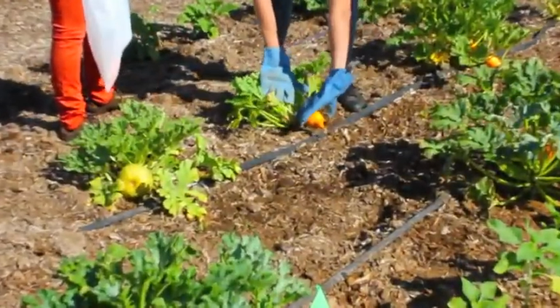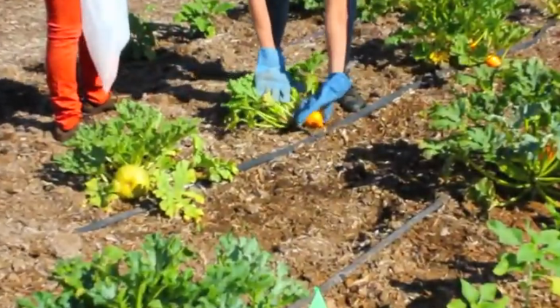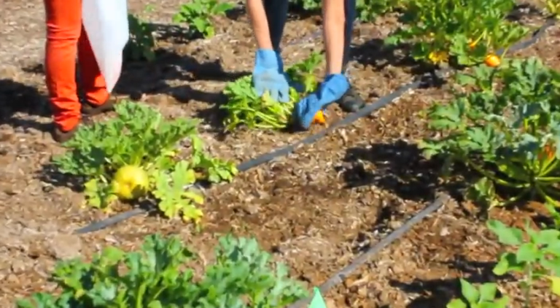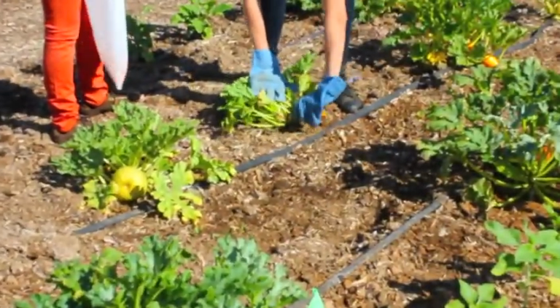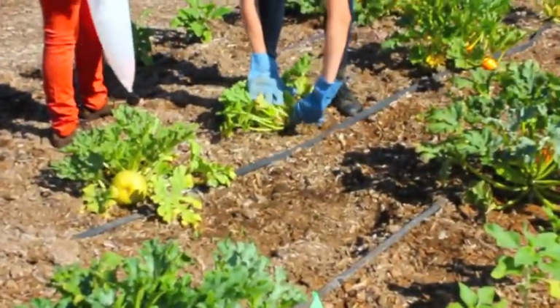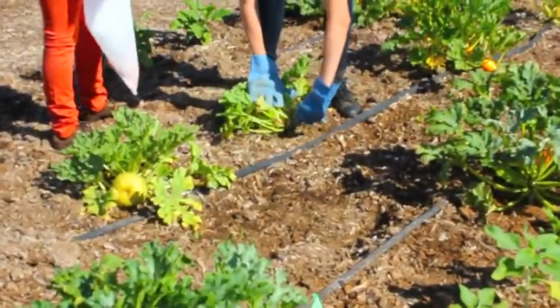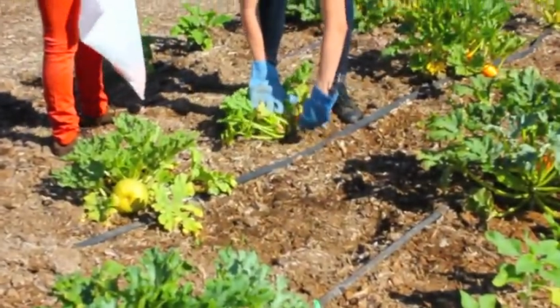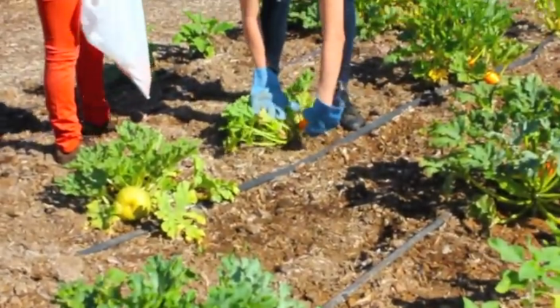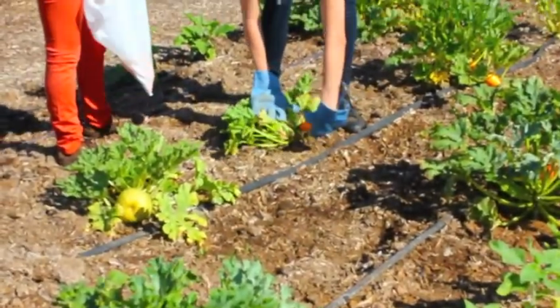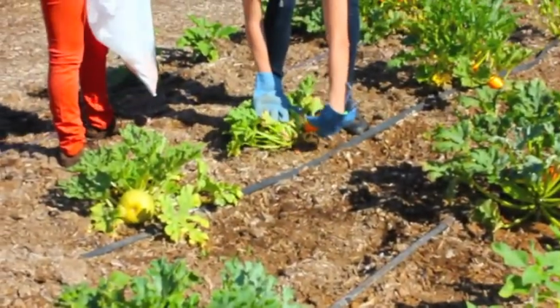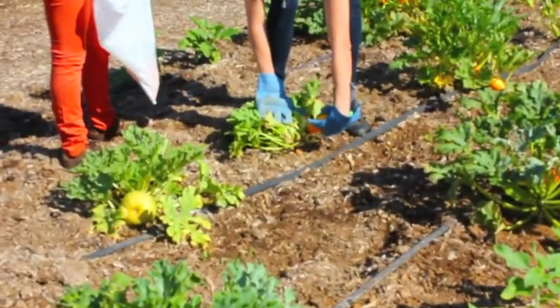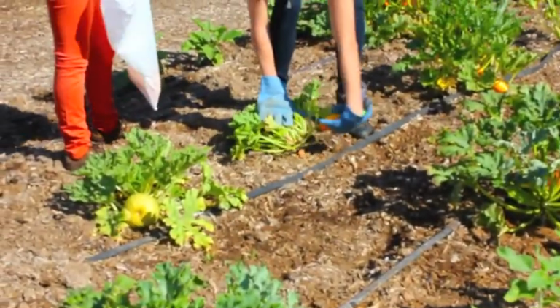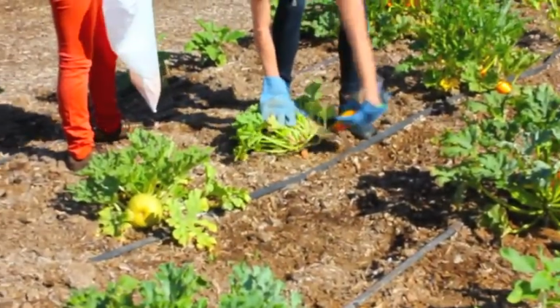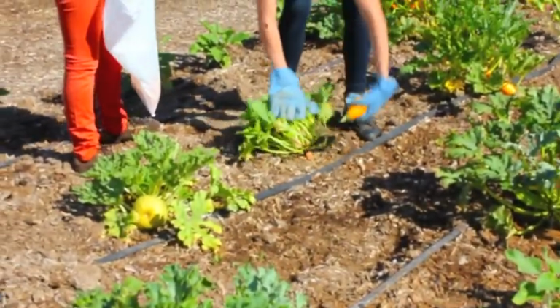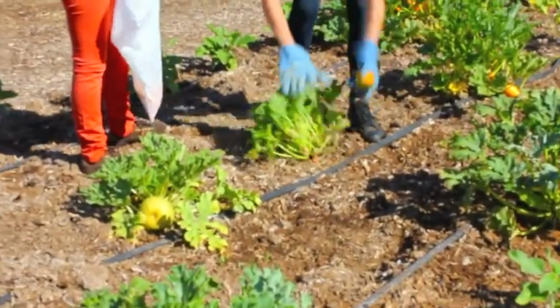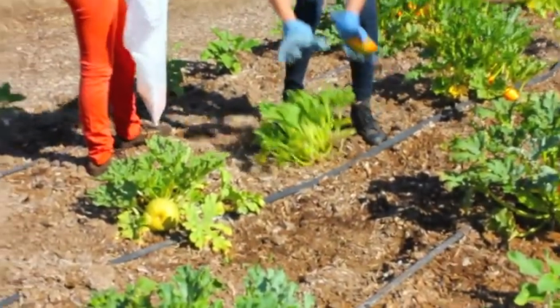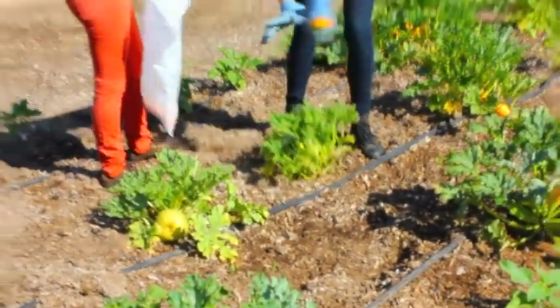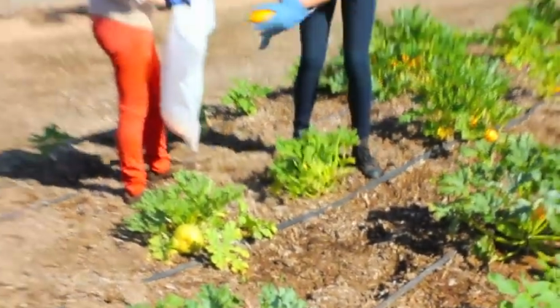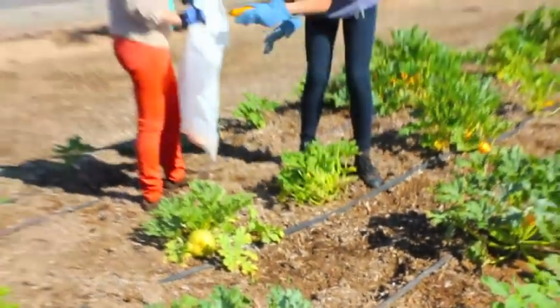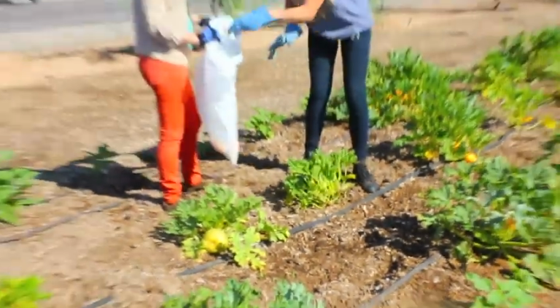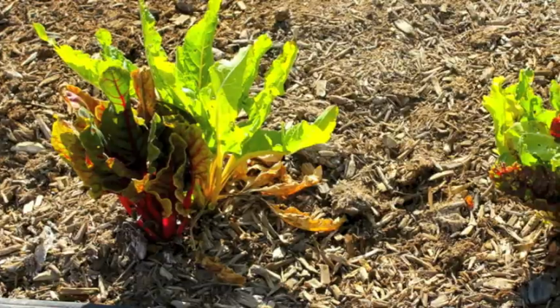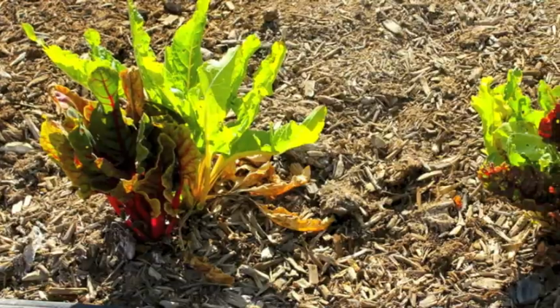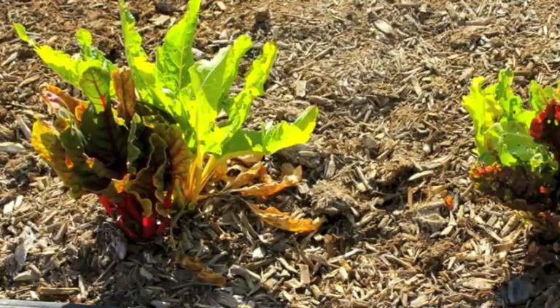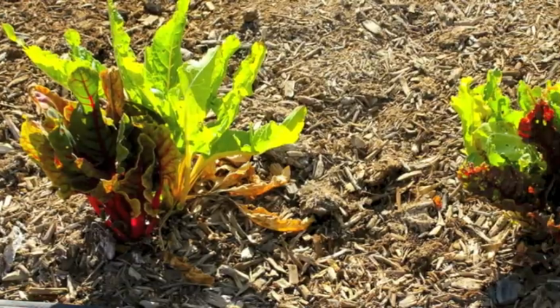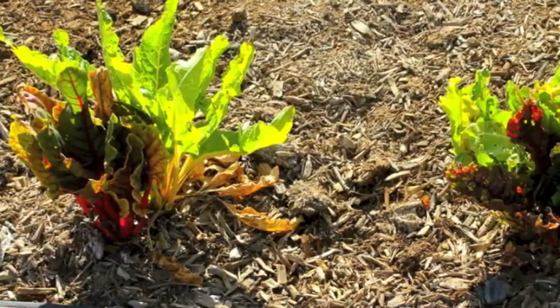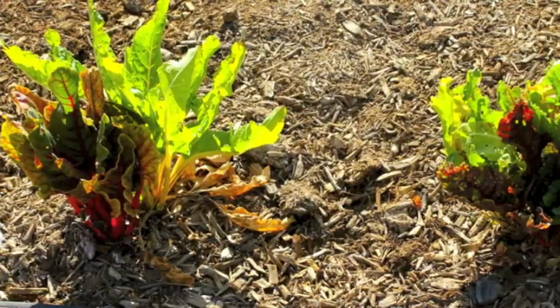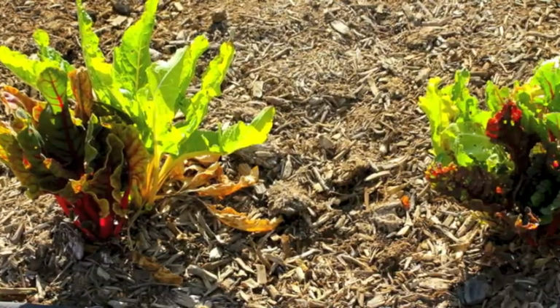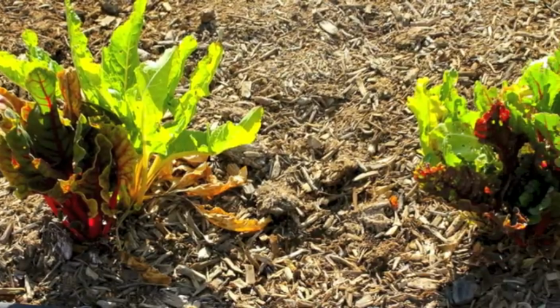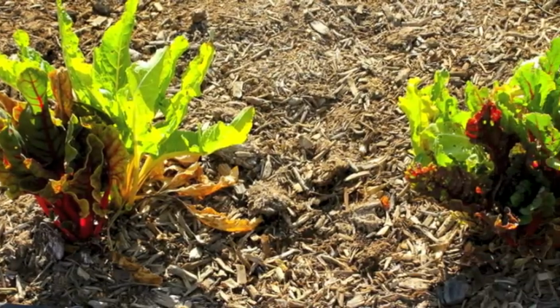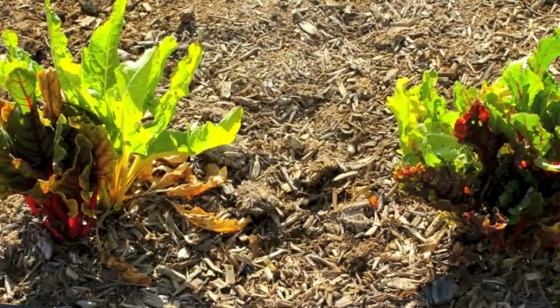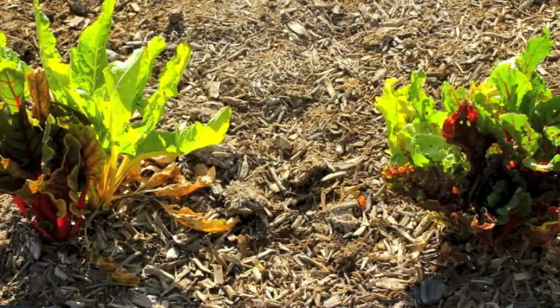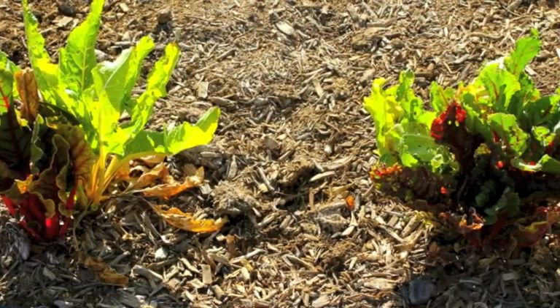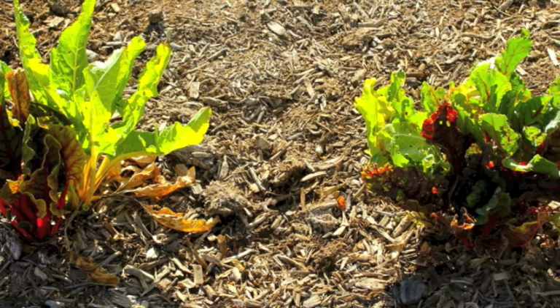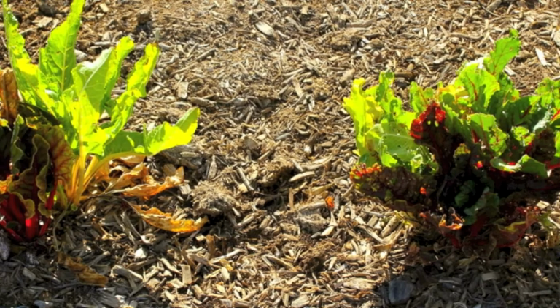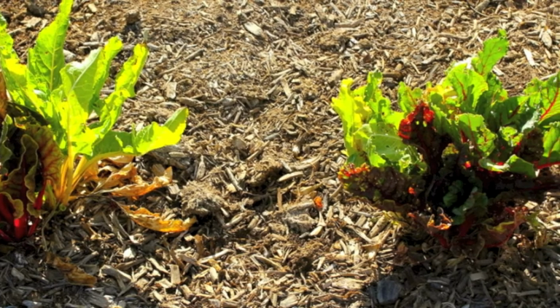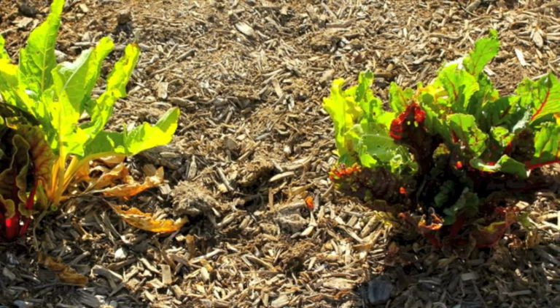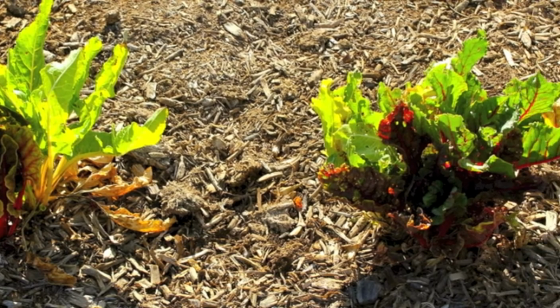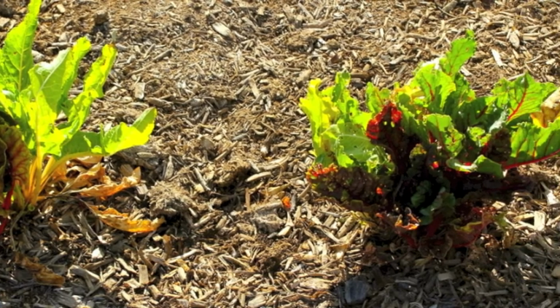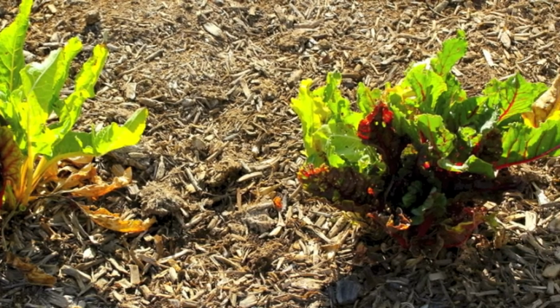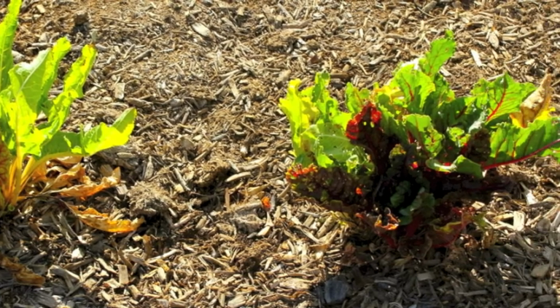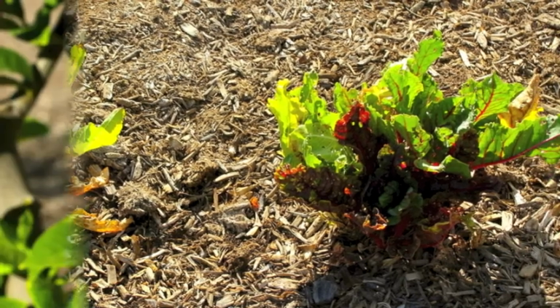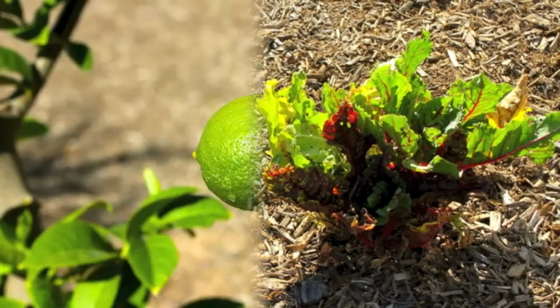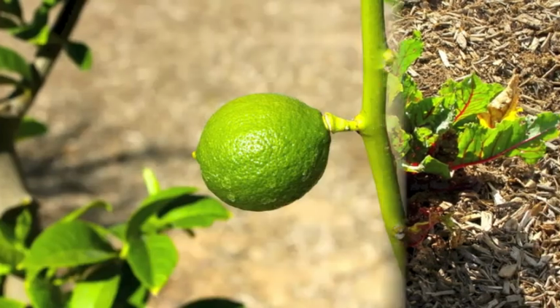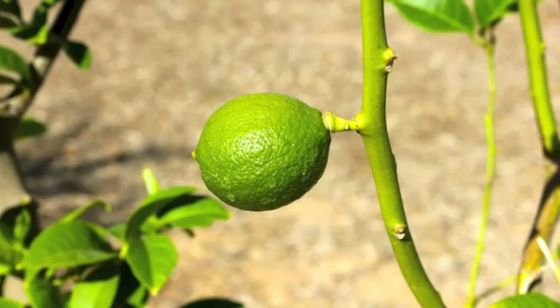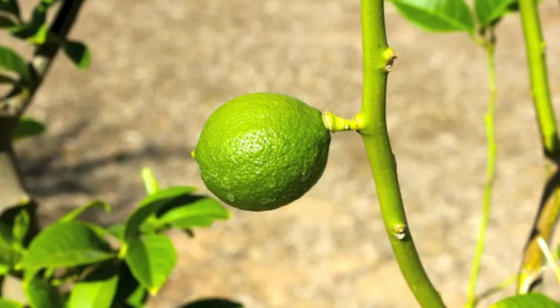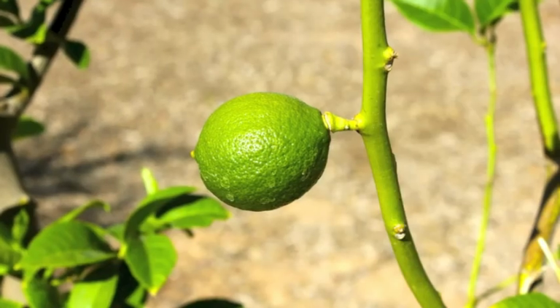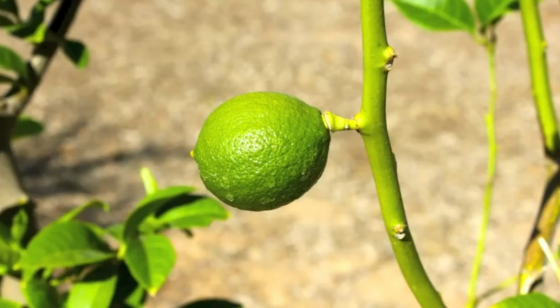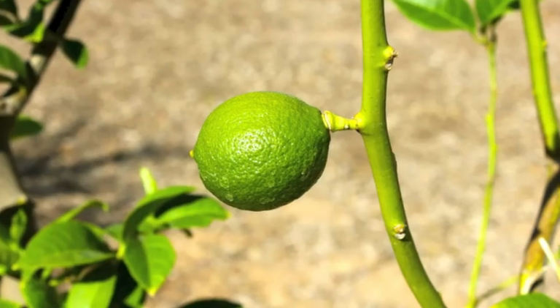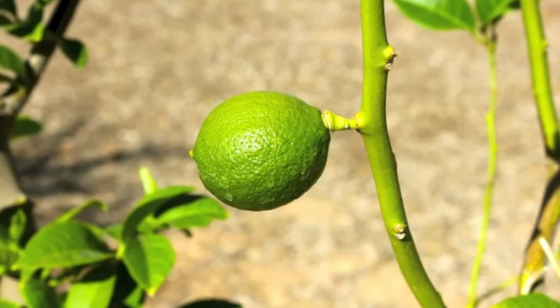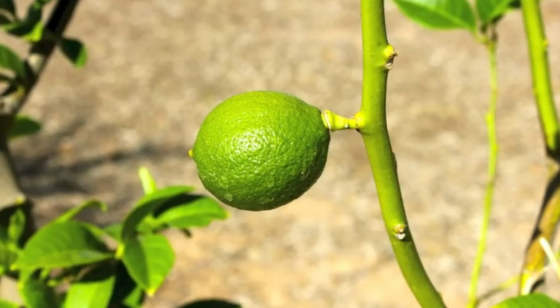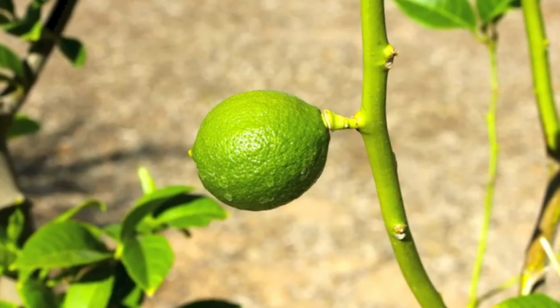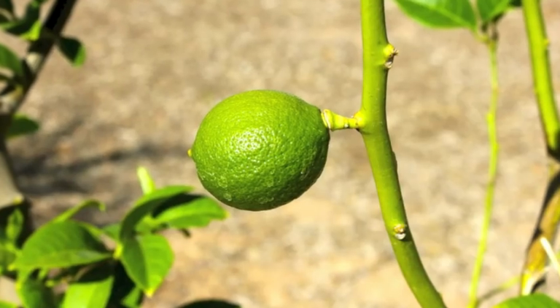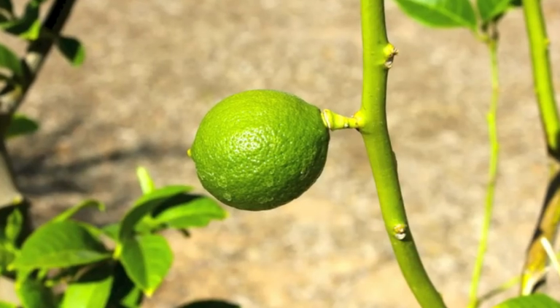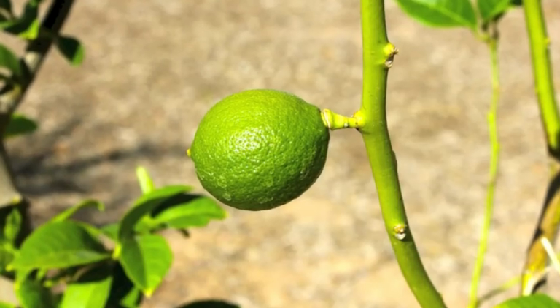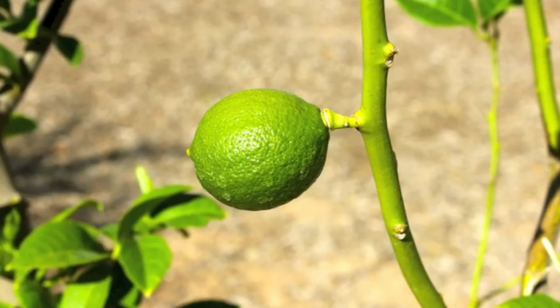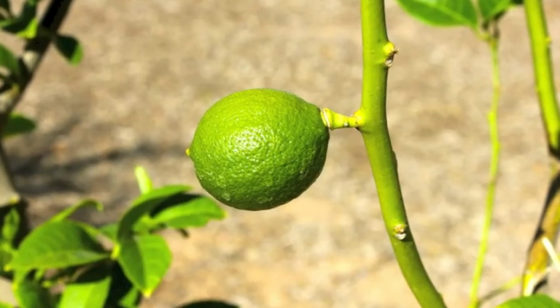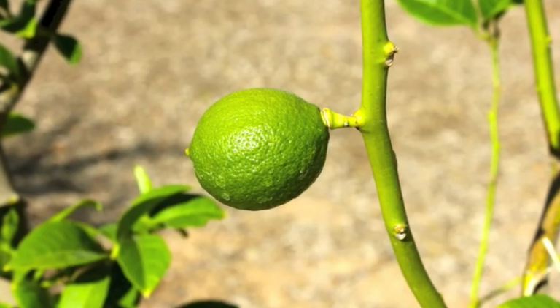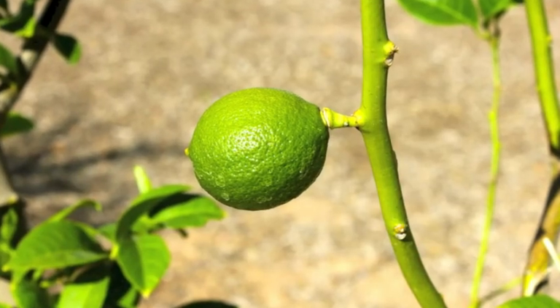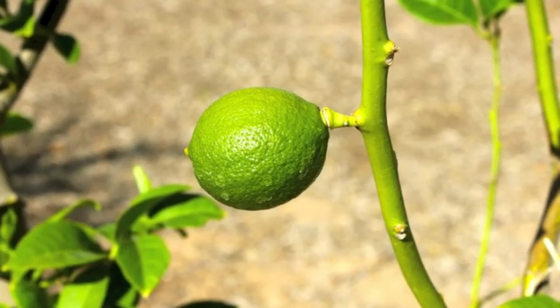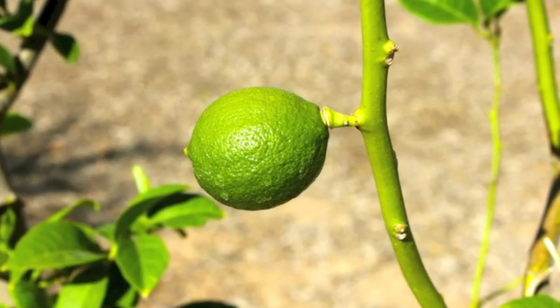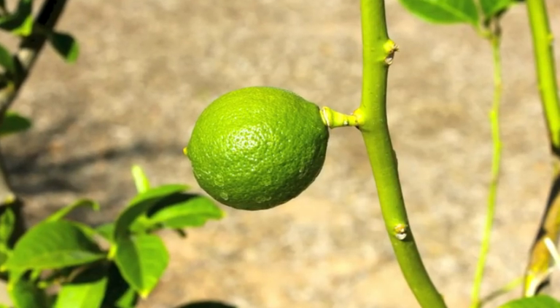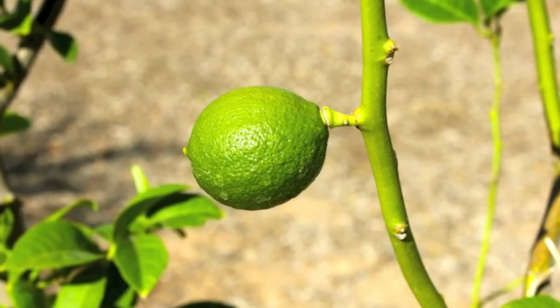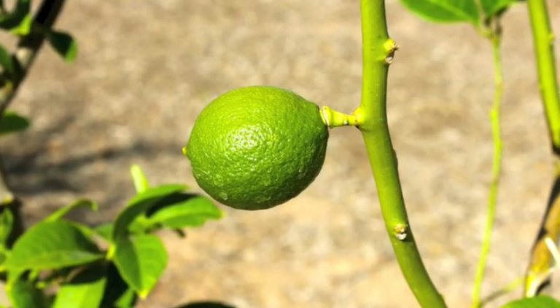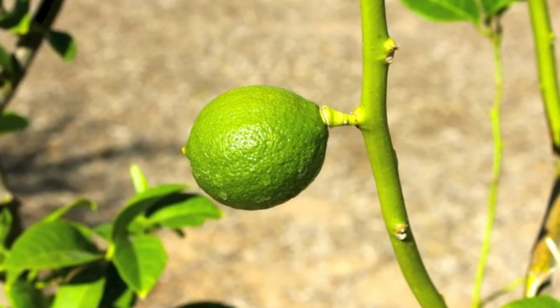Follow the guidelines from the seed packet or the tags: pick them small, pick them young, pick them sweet and tender, and they will keep producing.